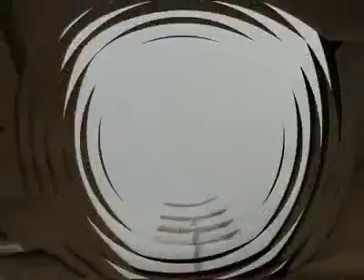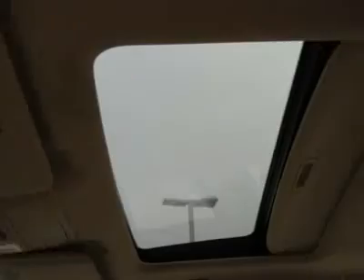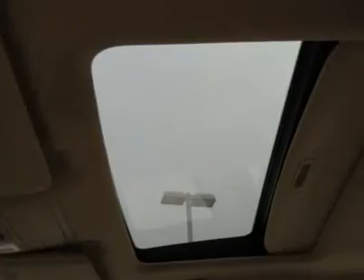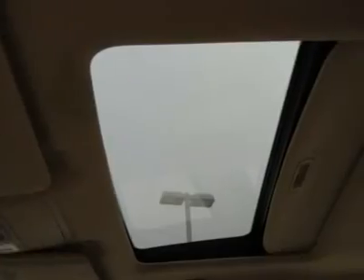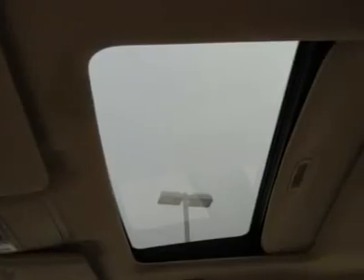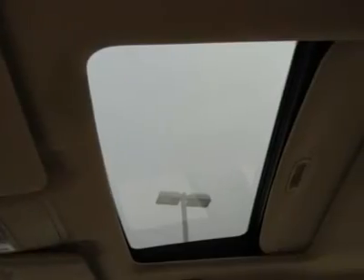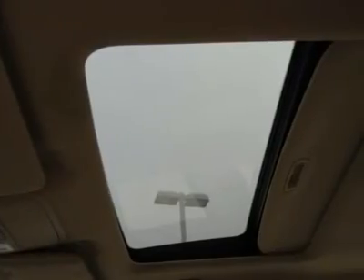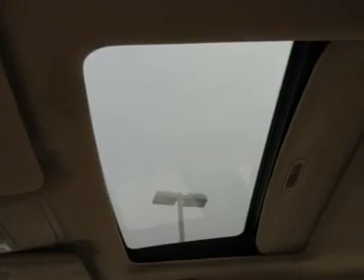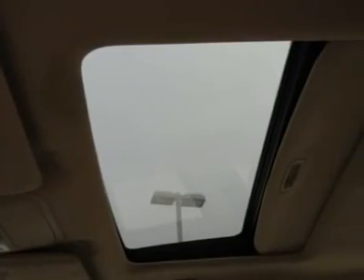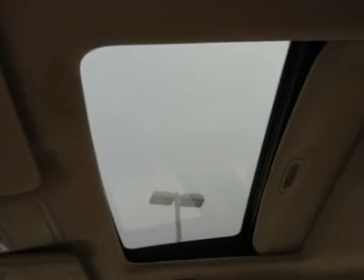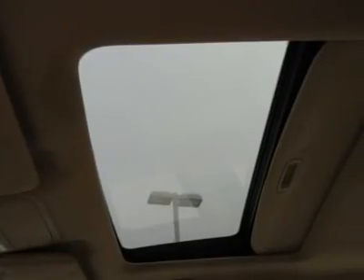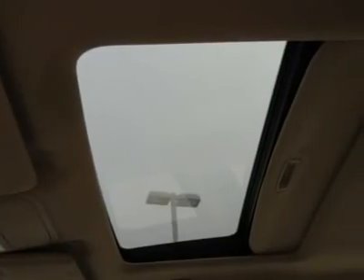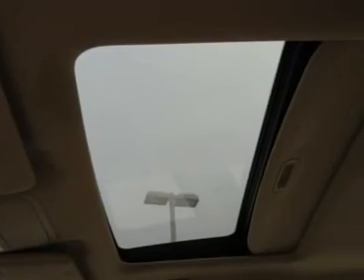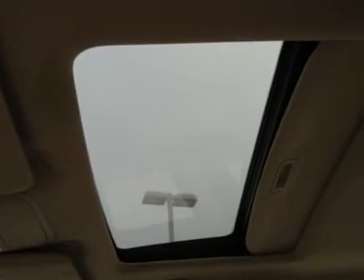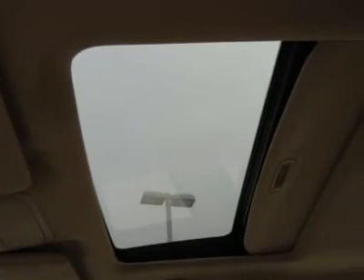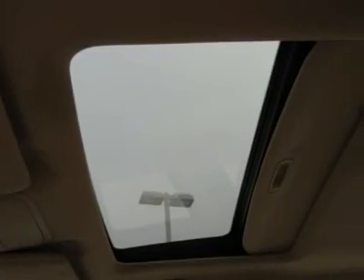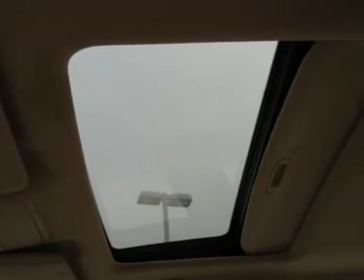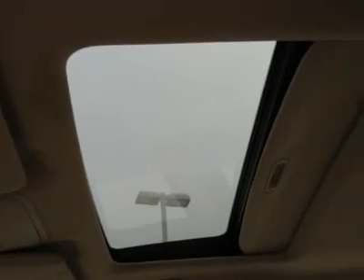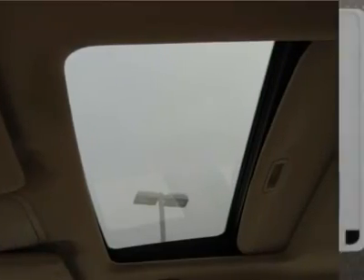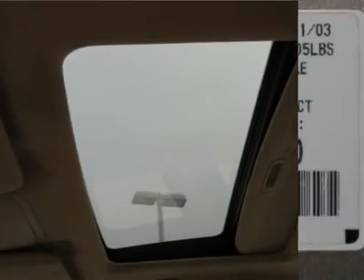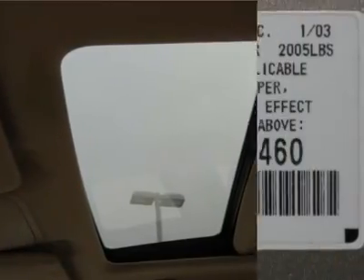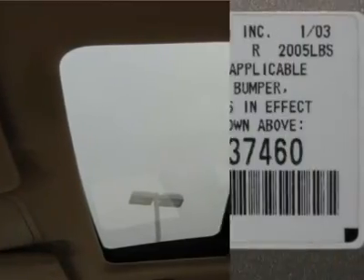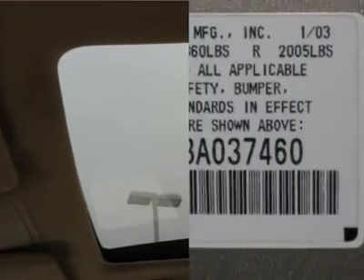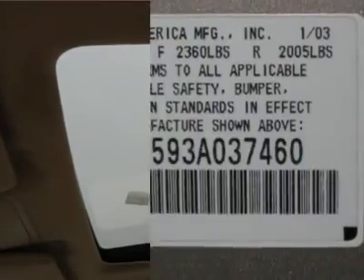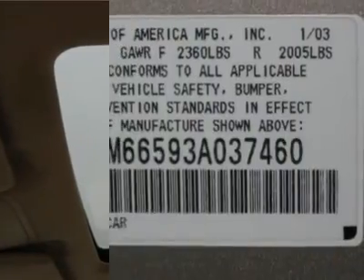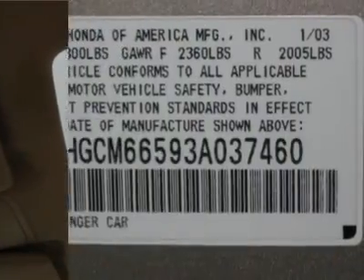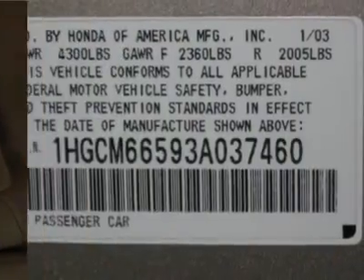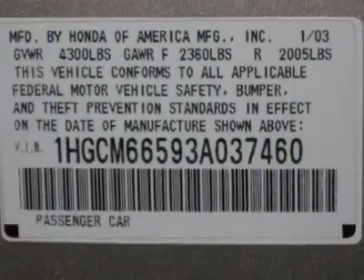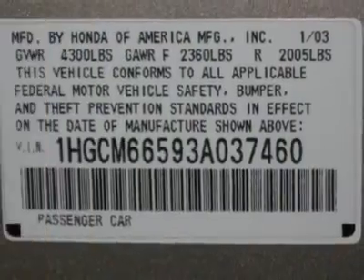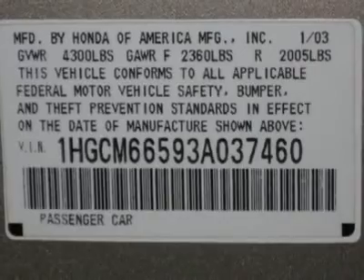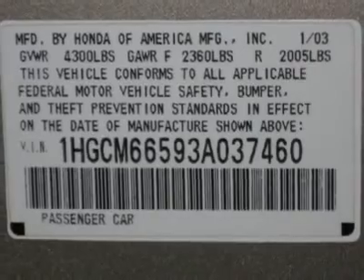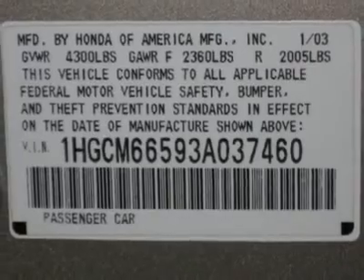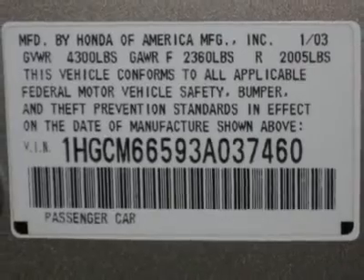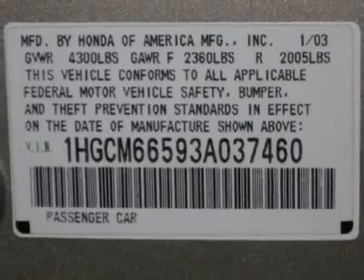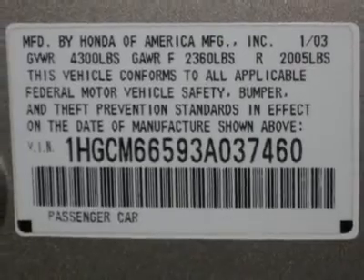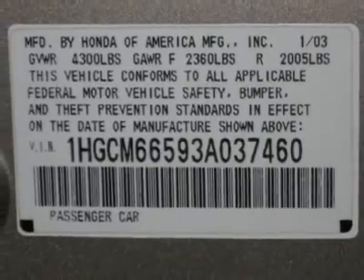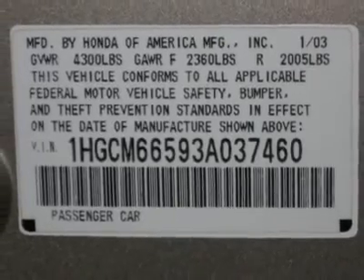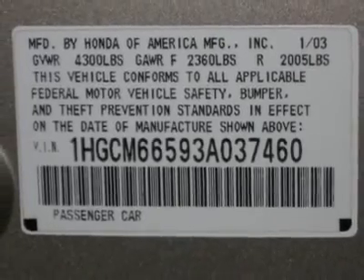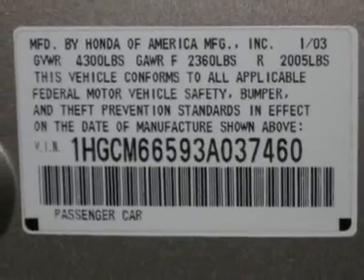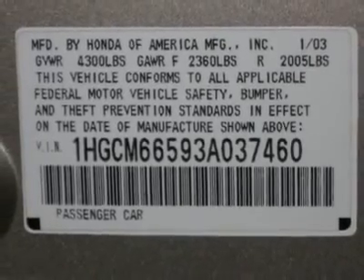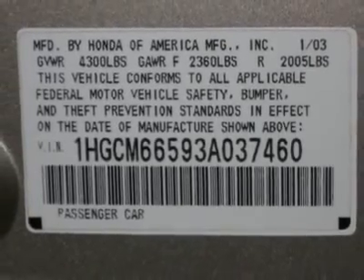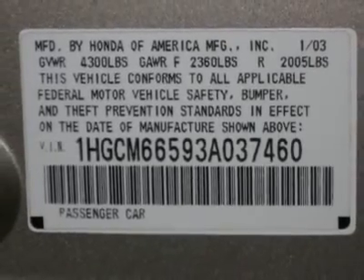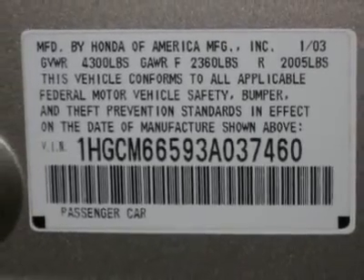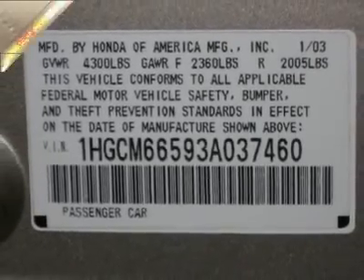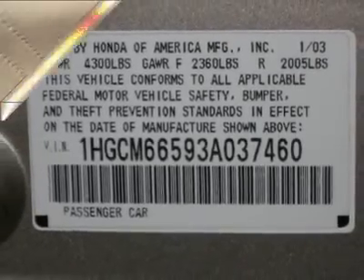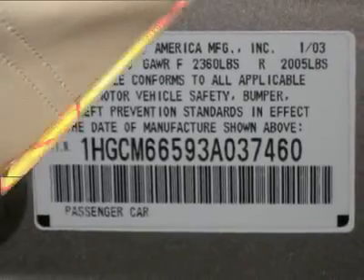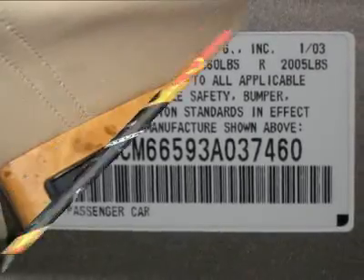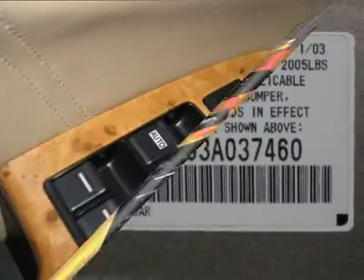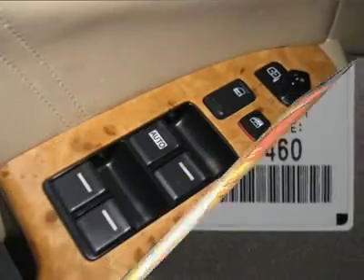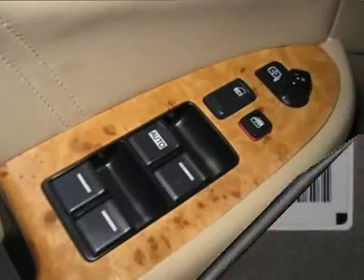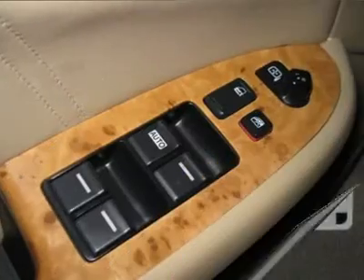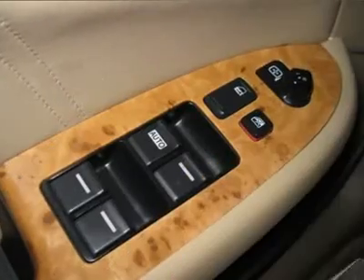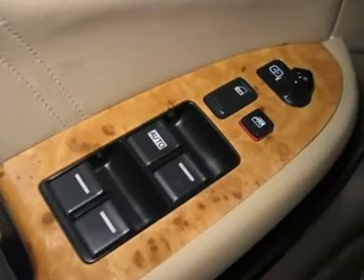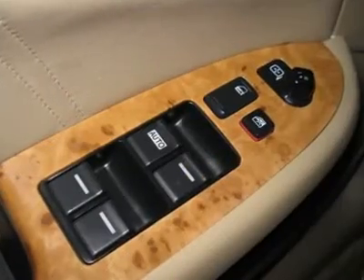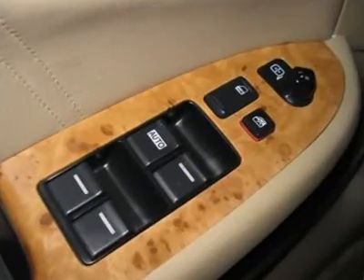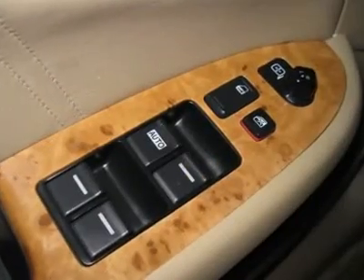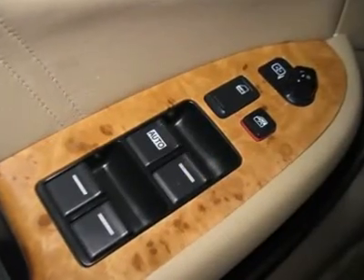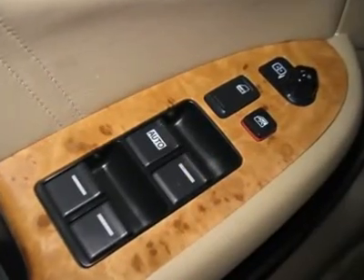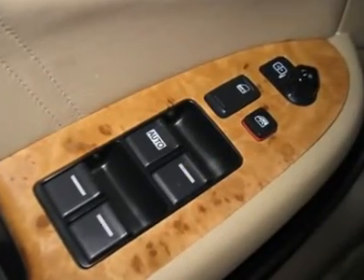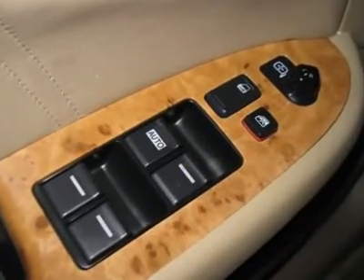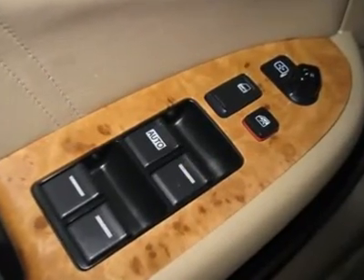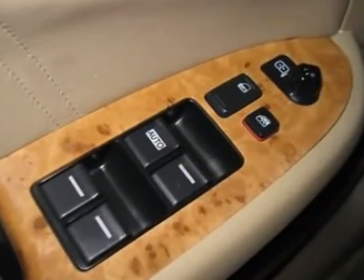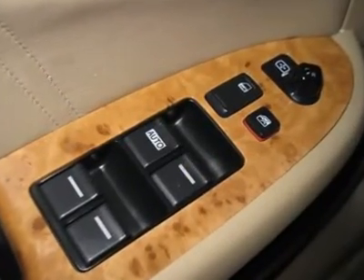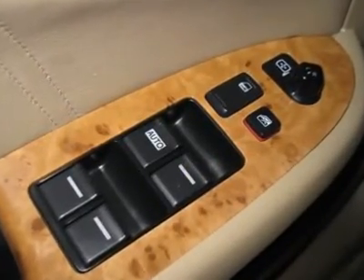This baby is ready to go. Free auto-check vehicle history report by Experian available. I sell with confidence.